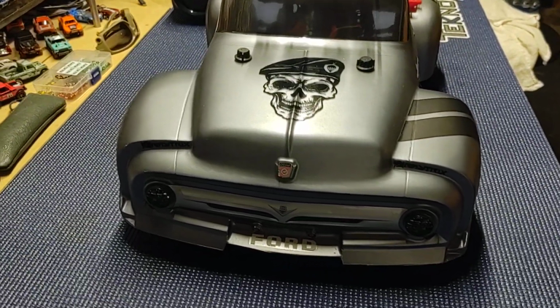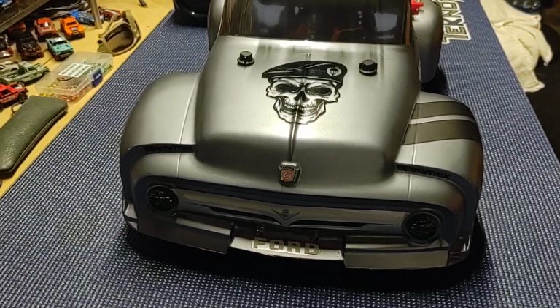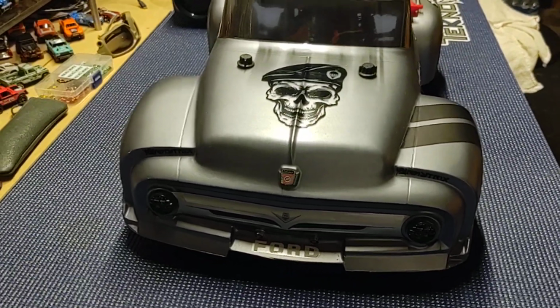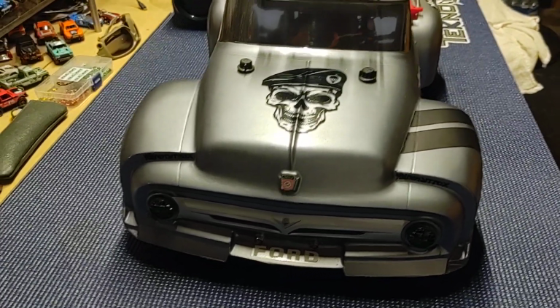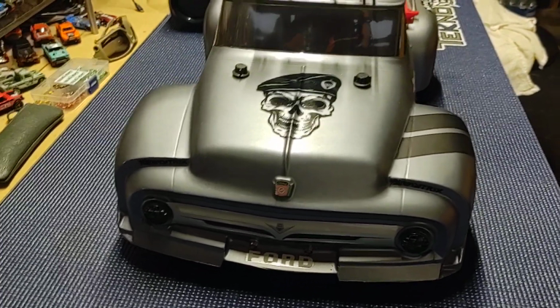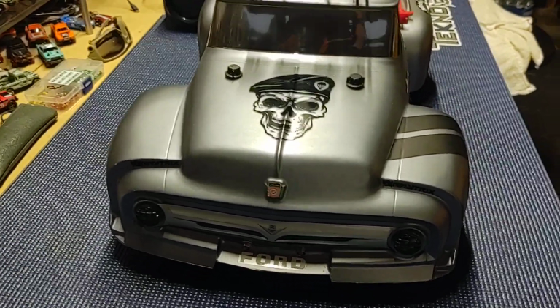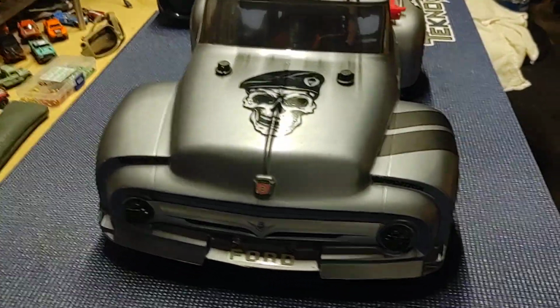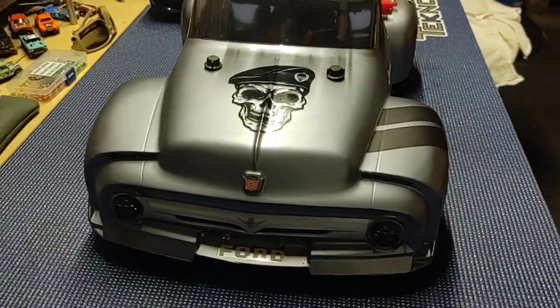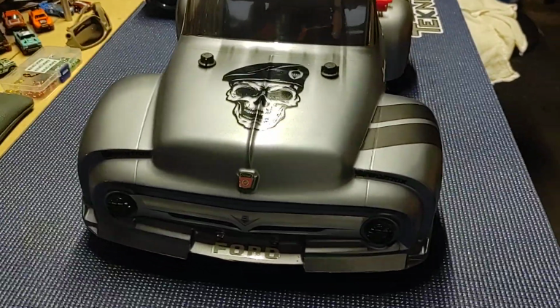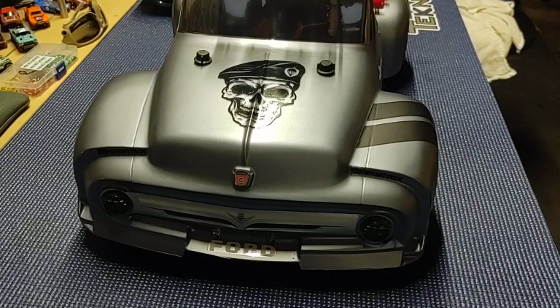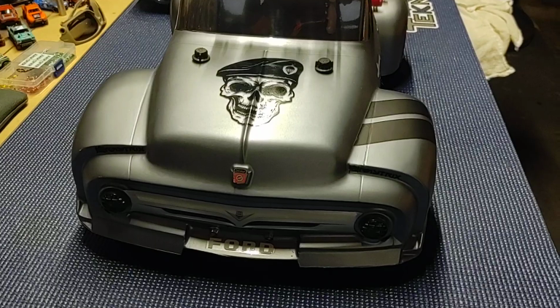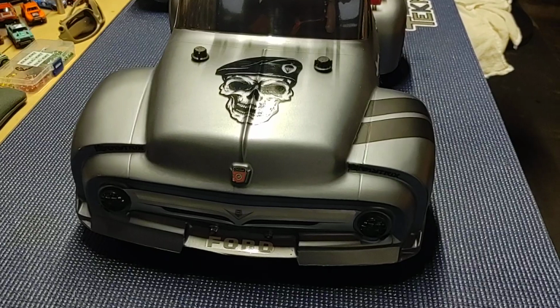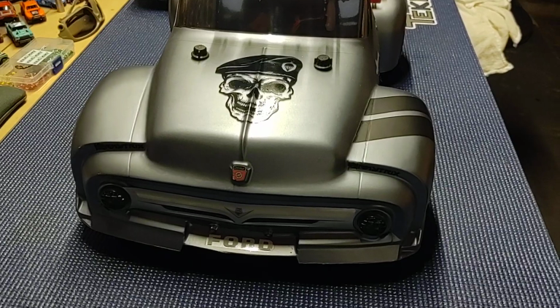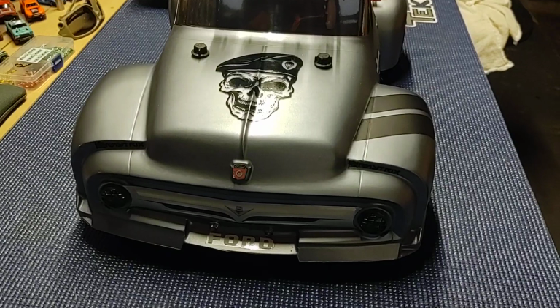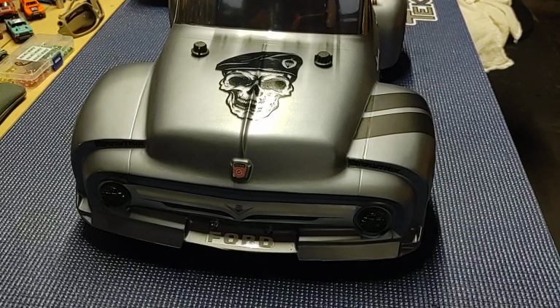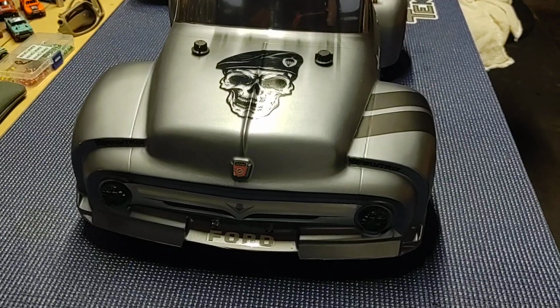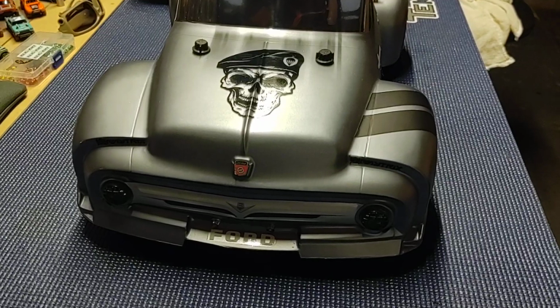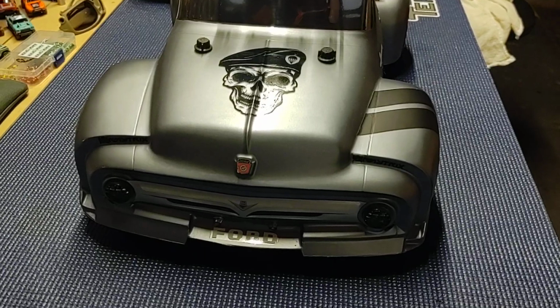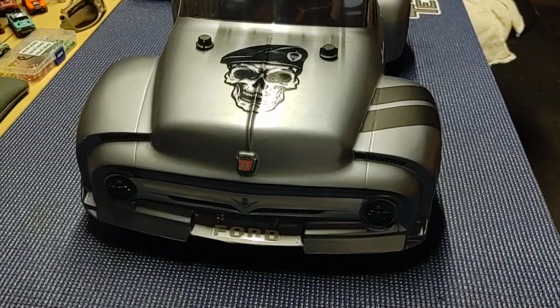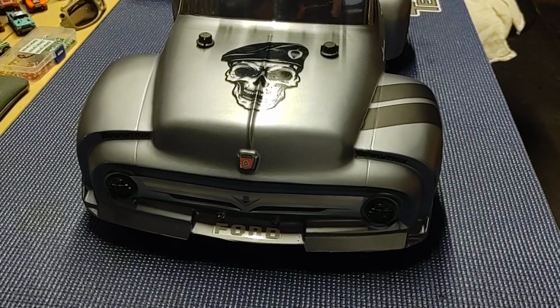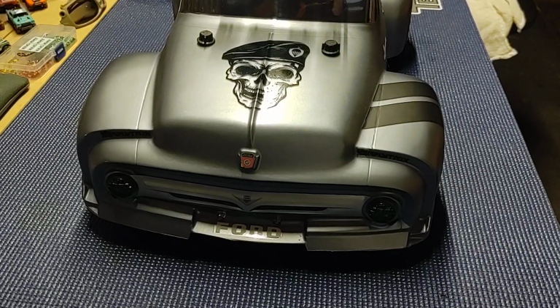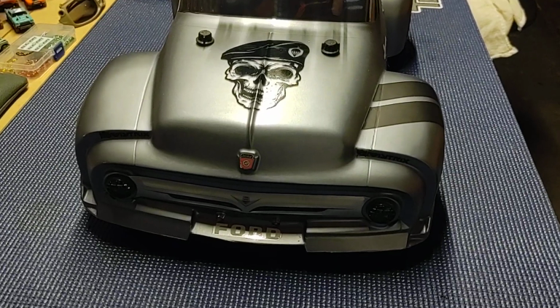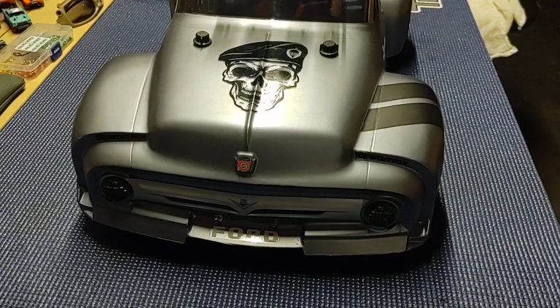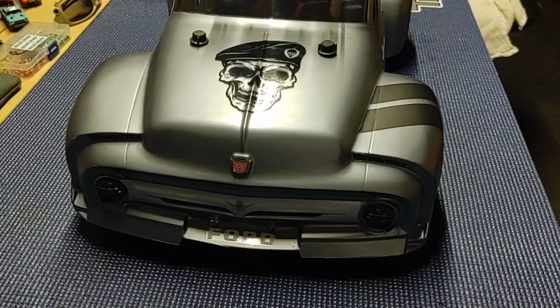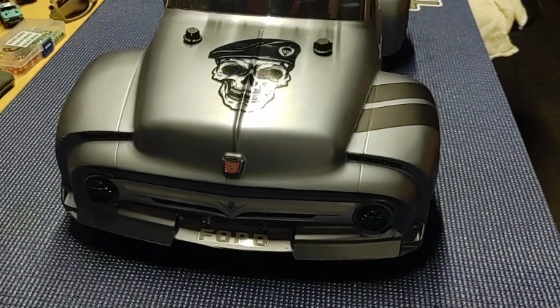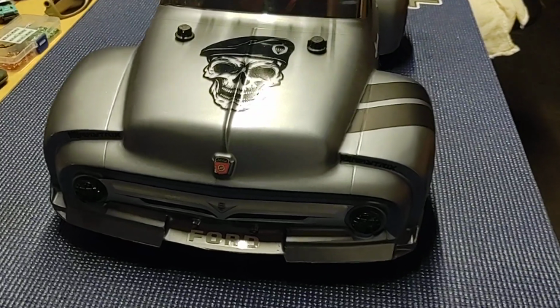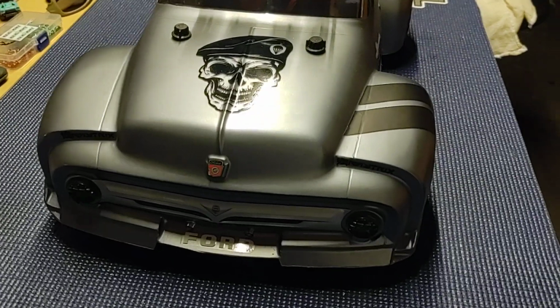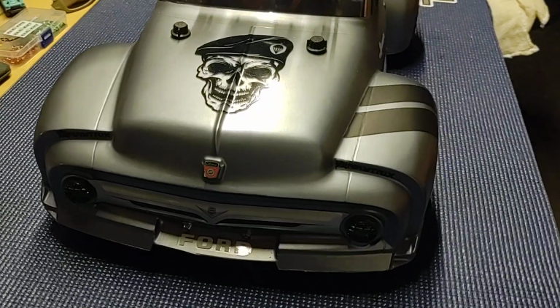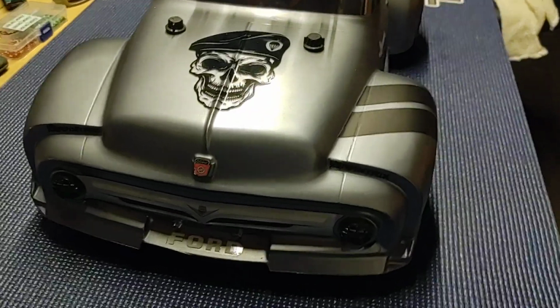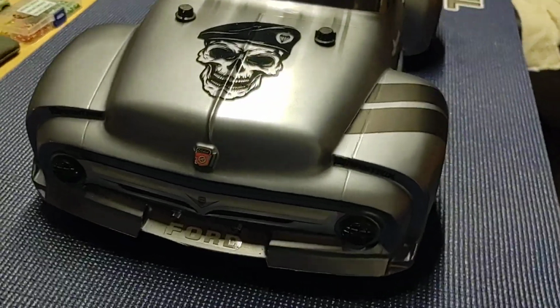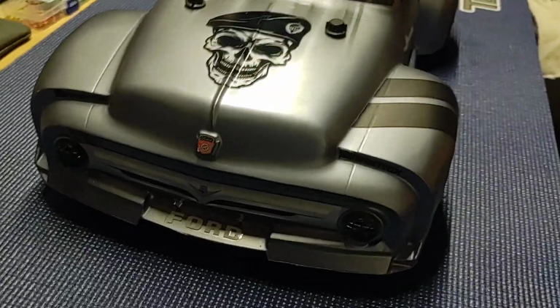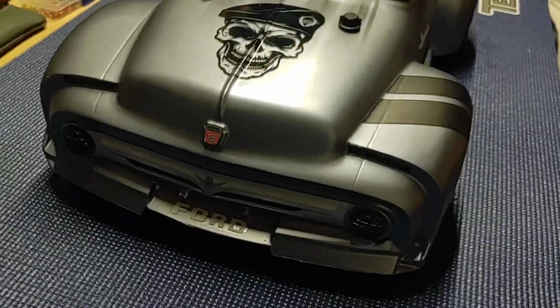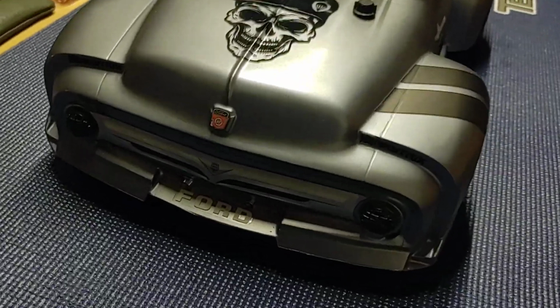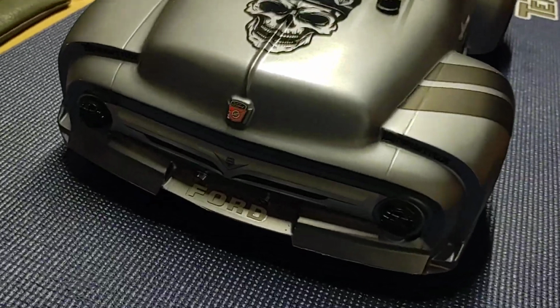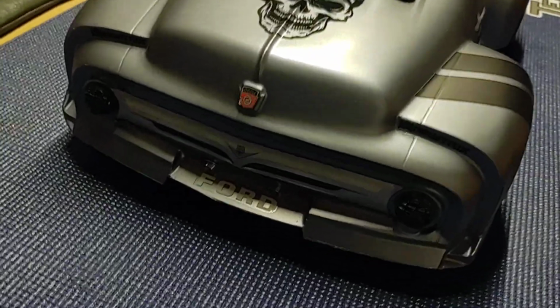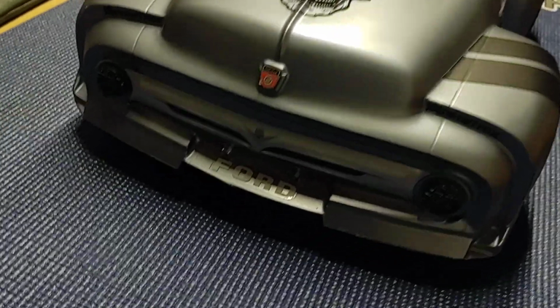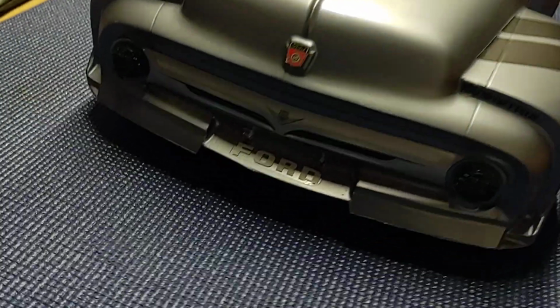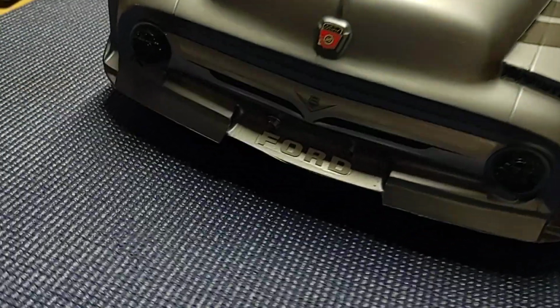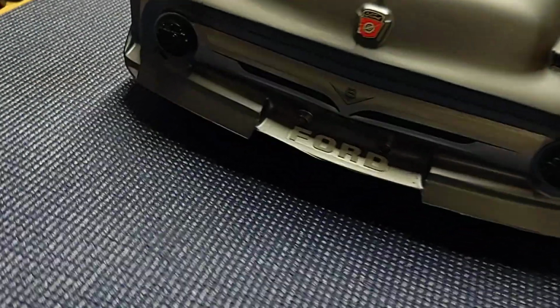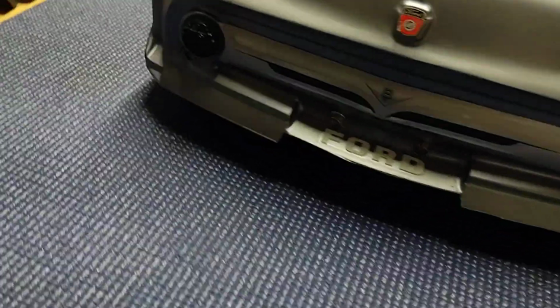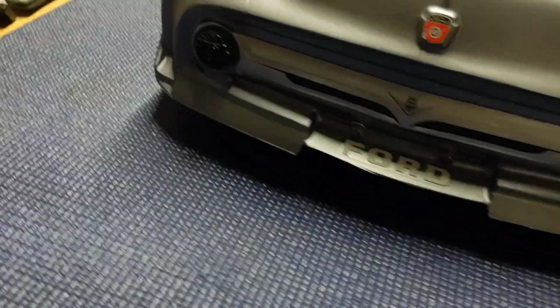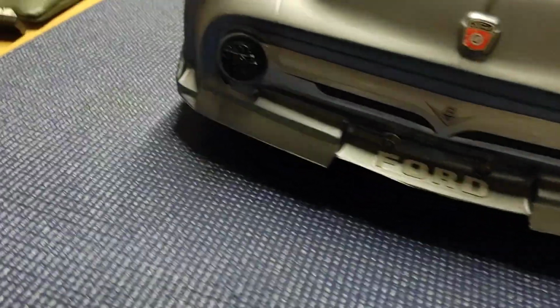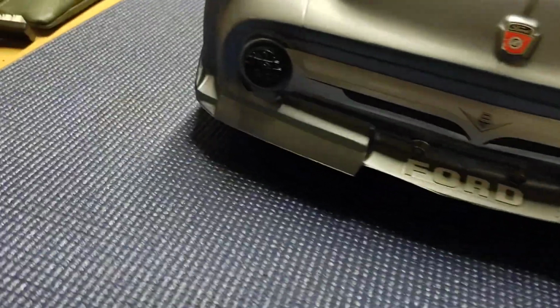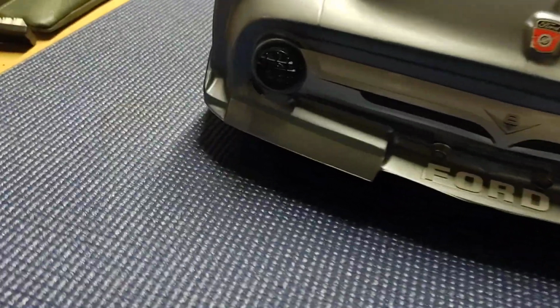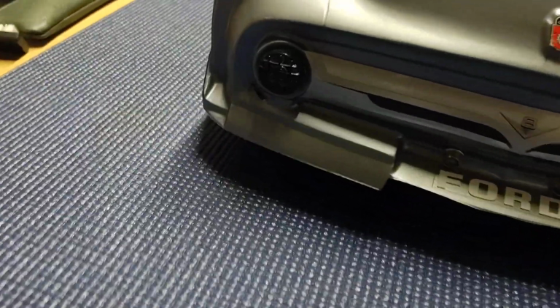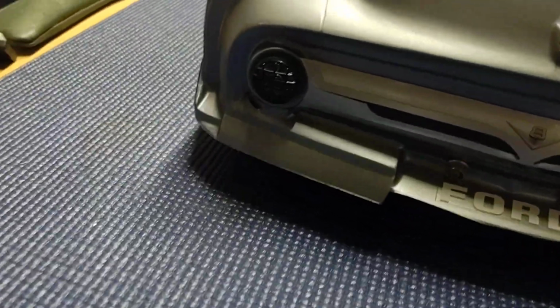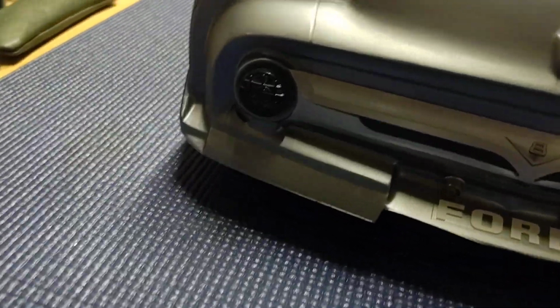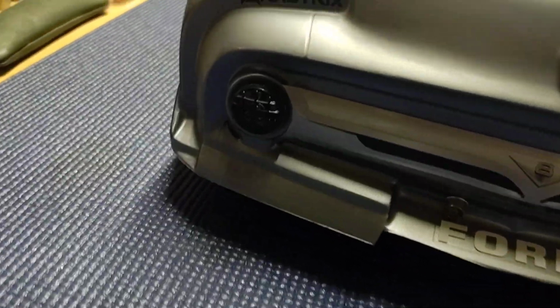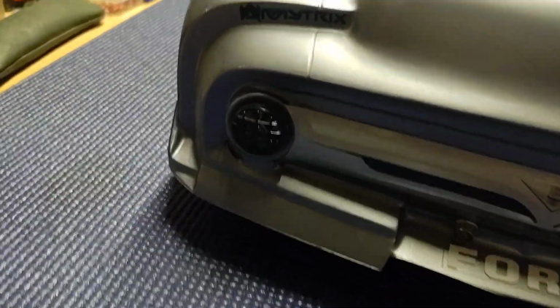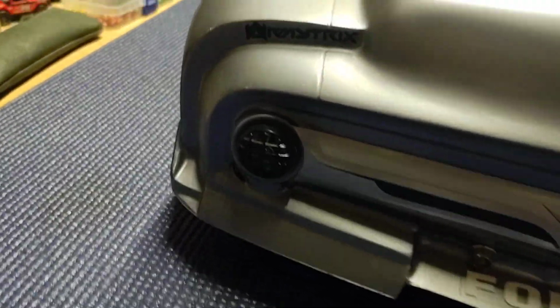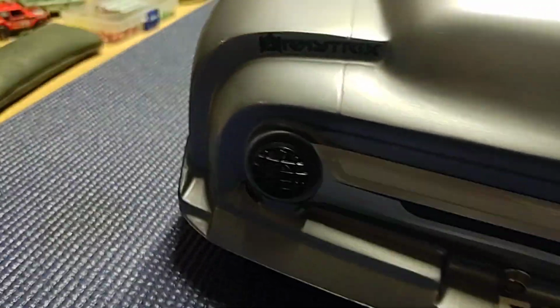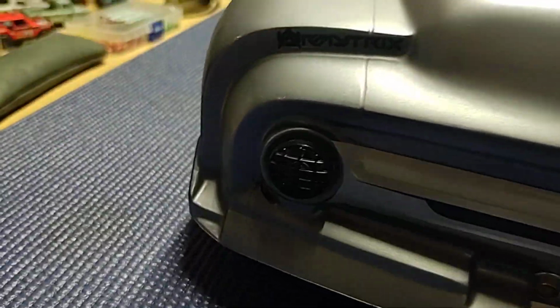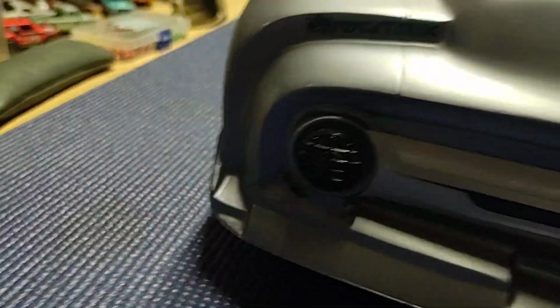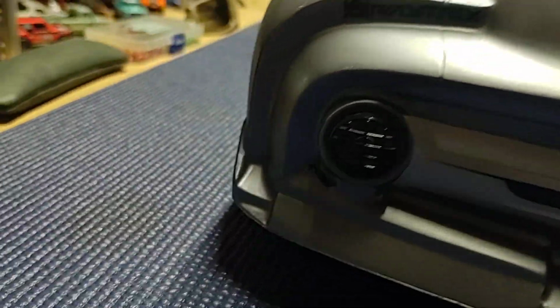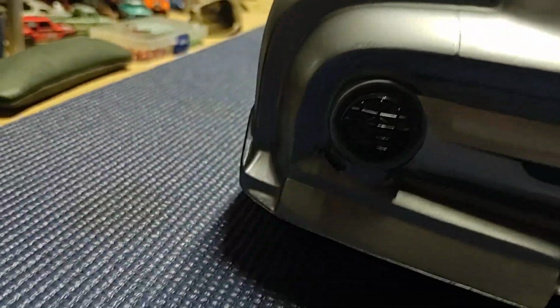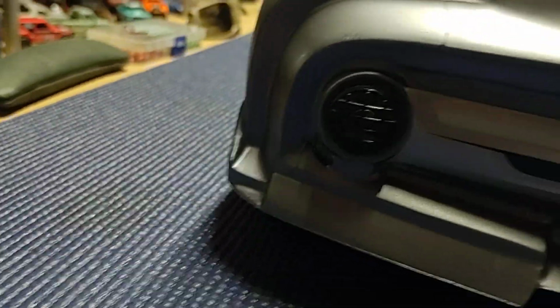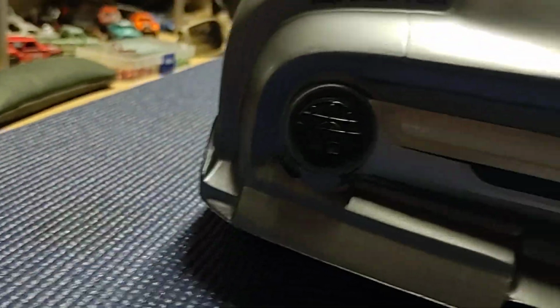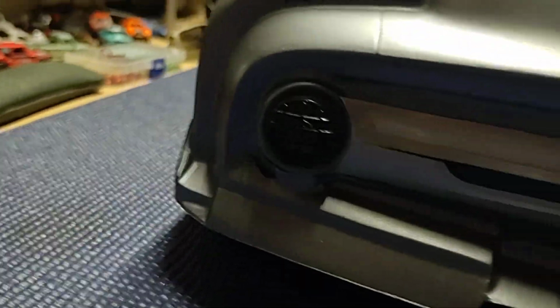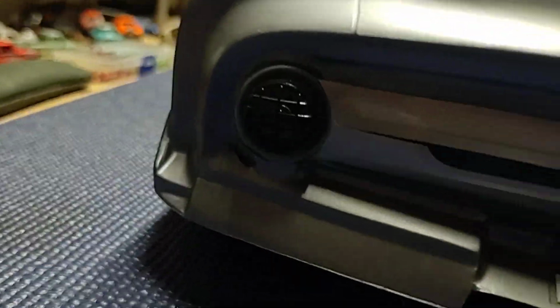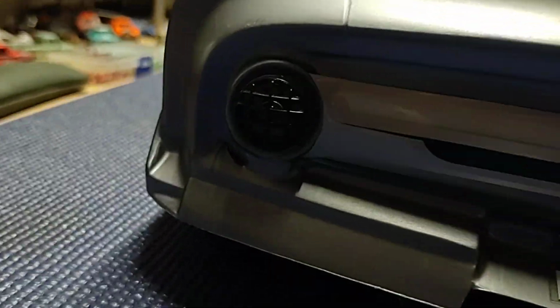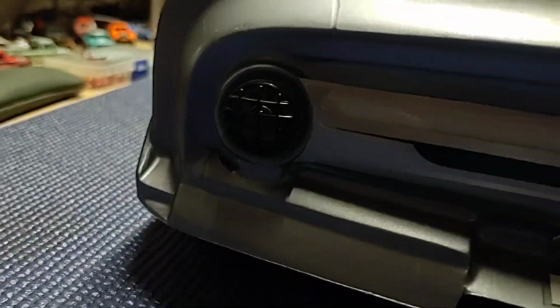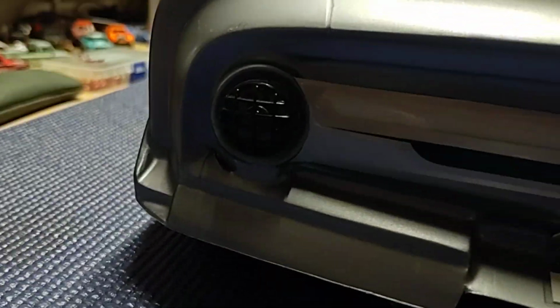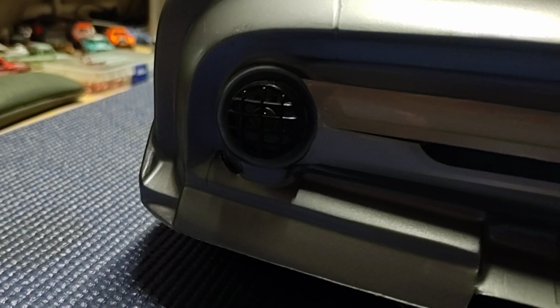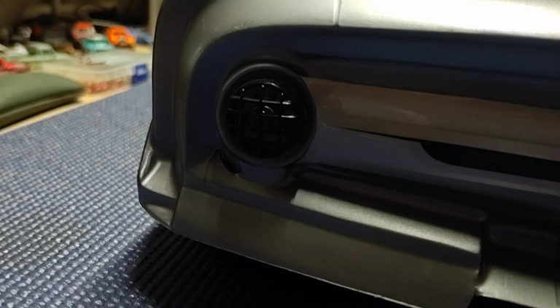It looks pretty sweet on the hood. I used a gloss vinyl for that, and then I've got matte paint everywhere else, so that makes the logo really jump out at you.